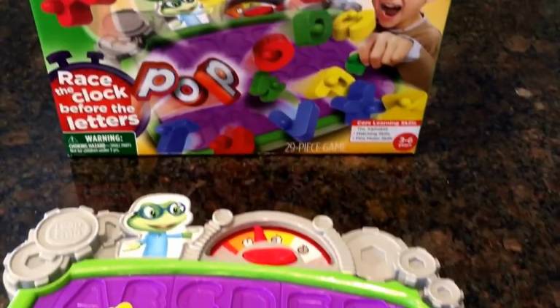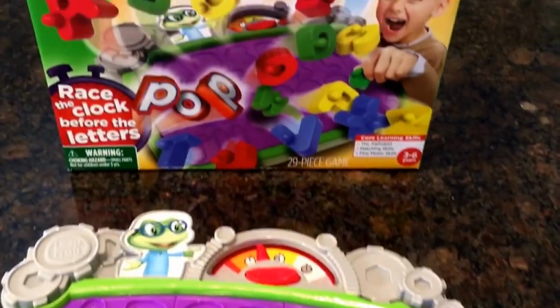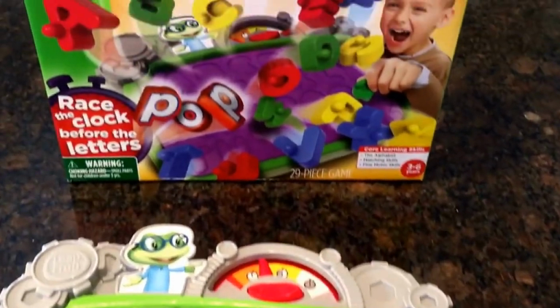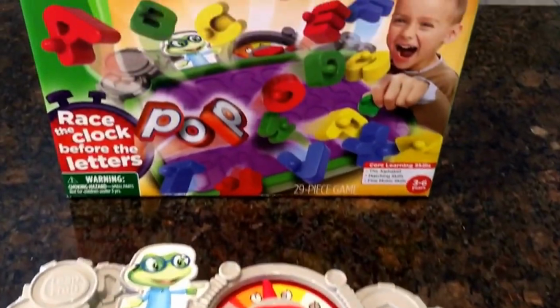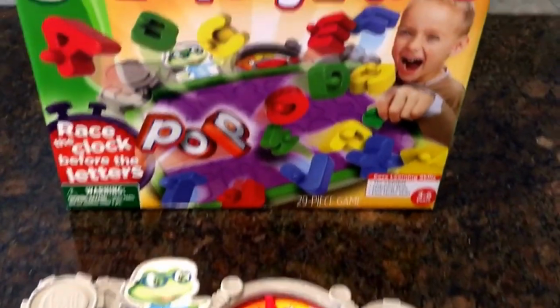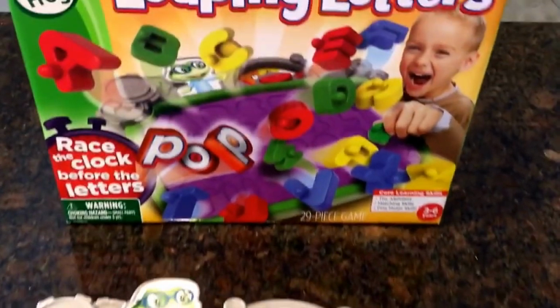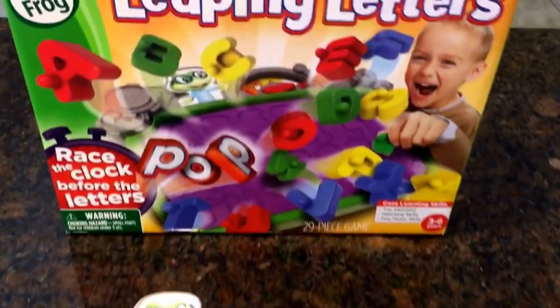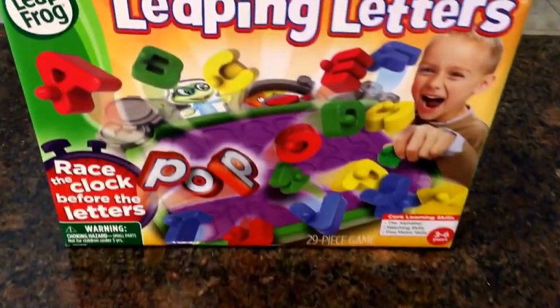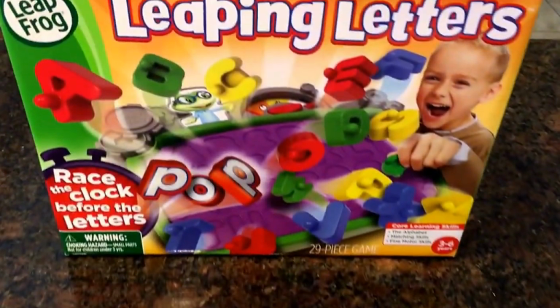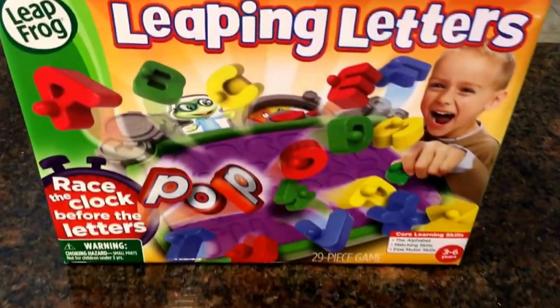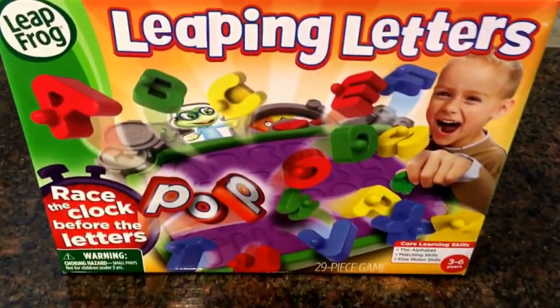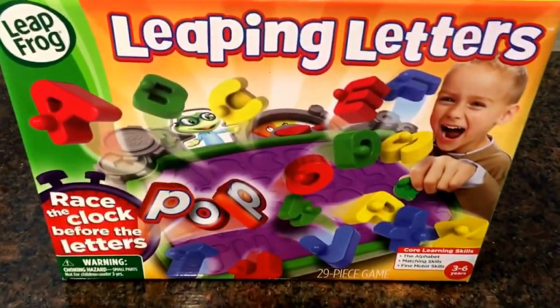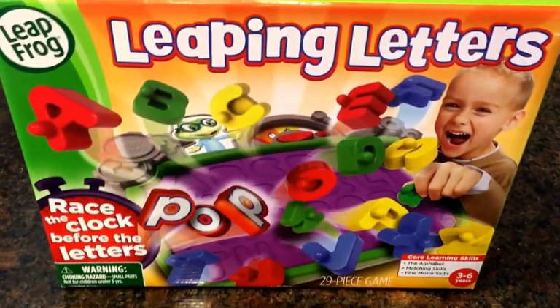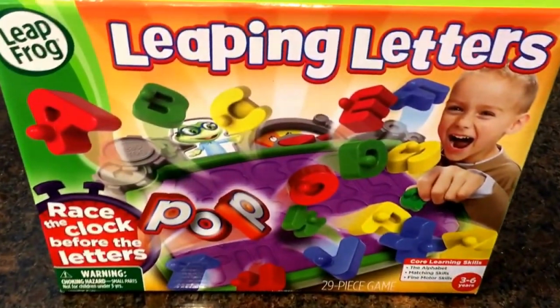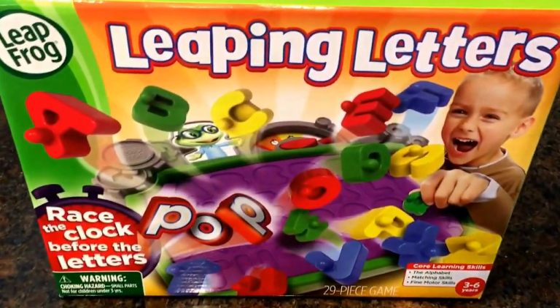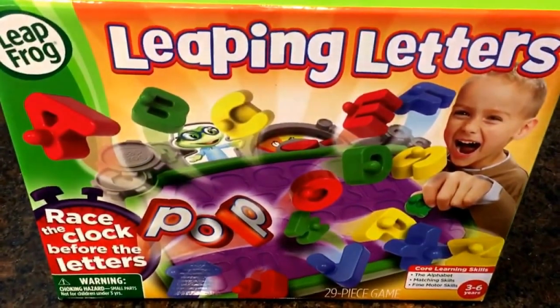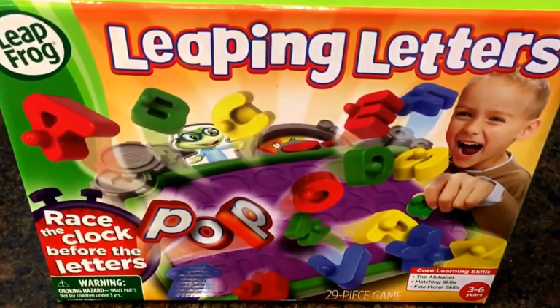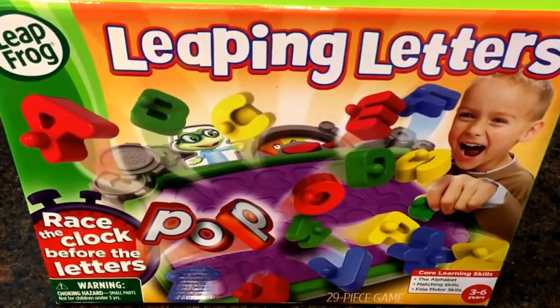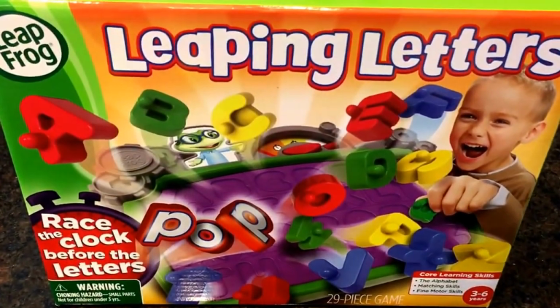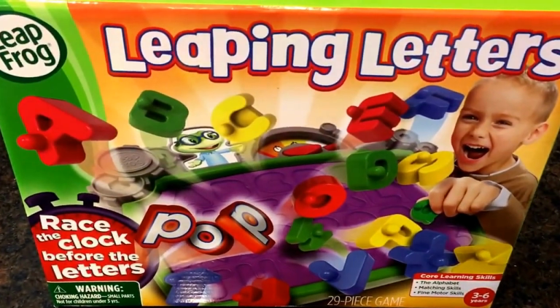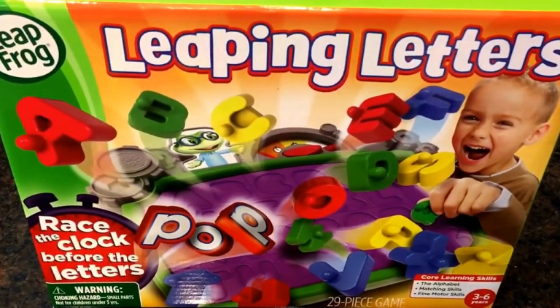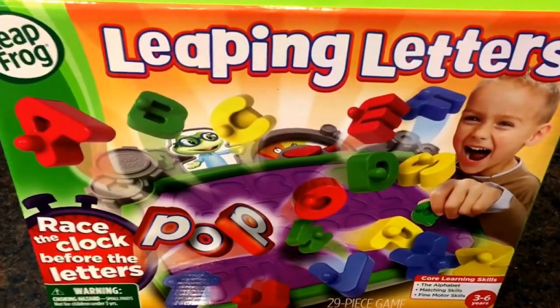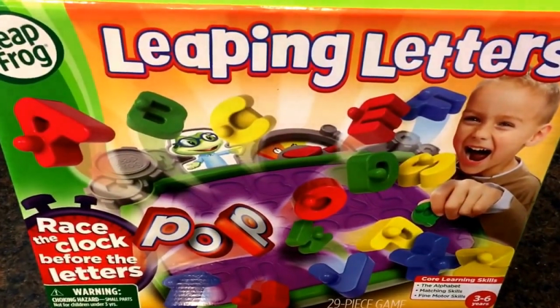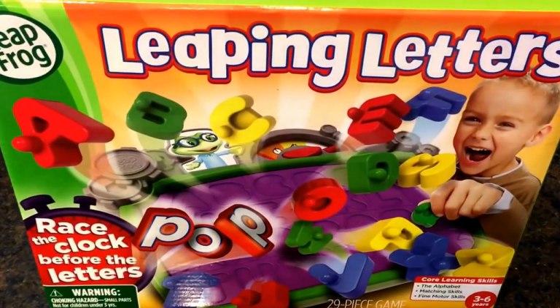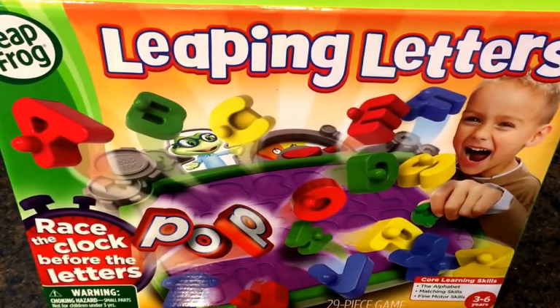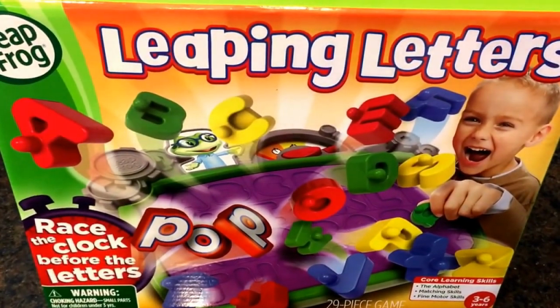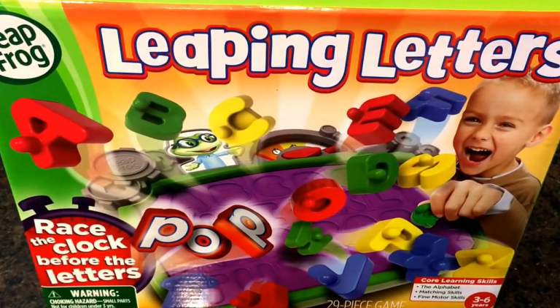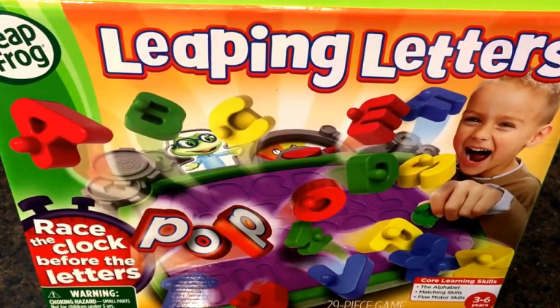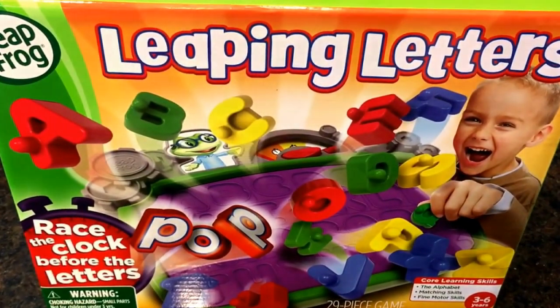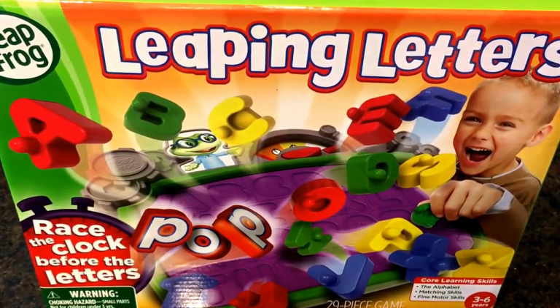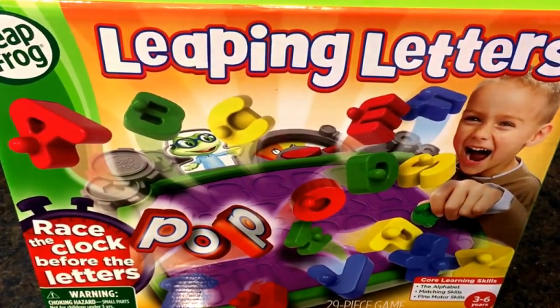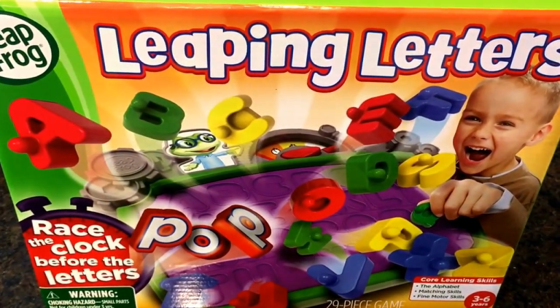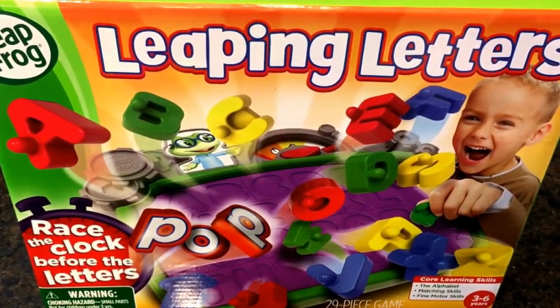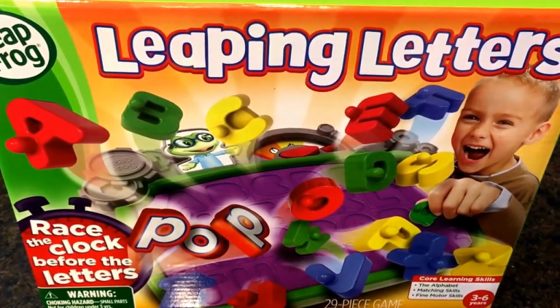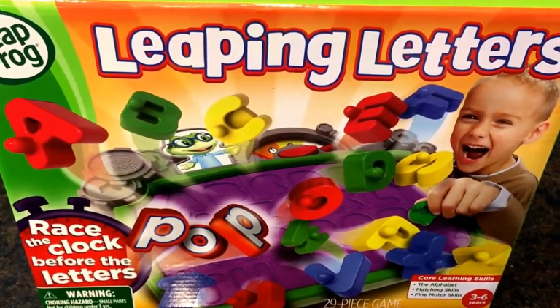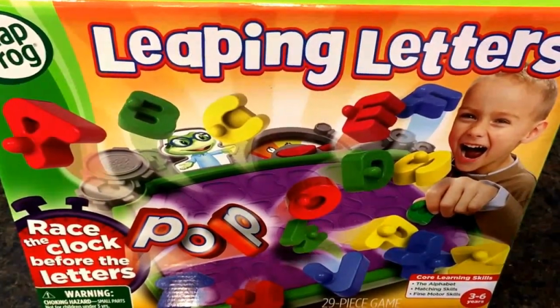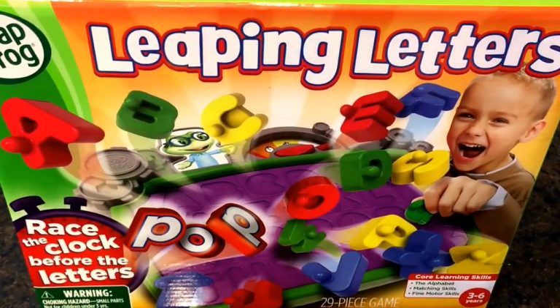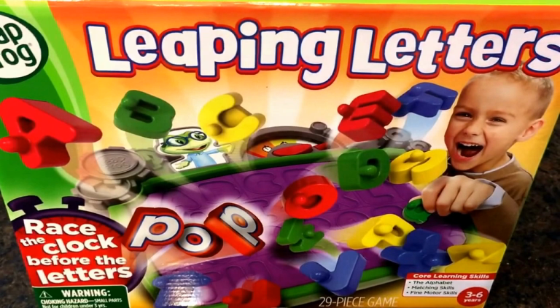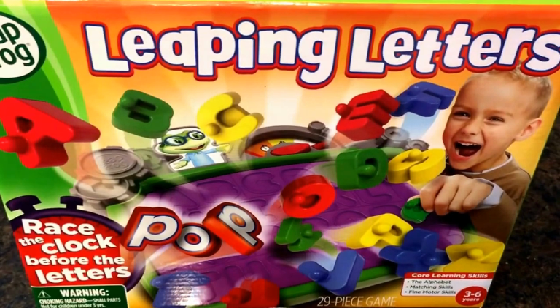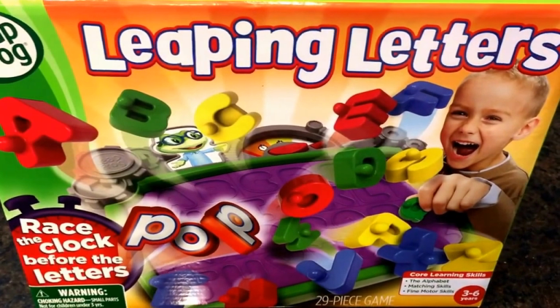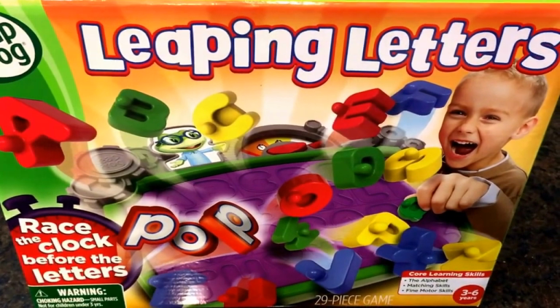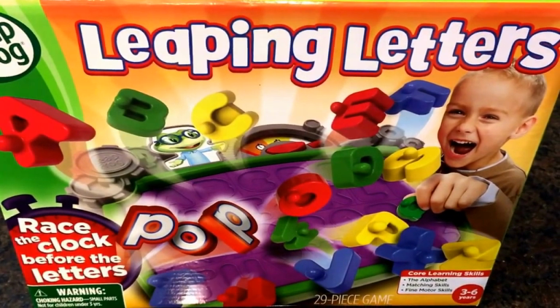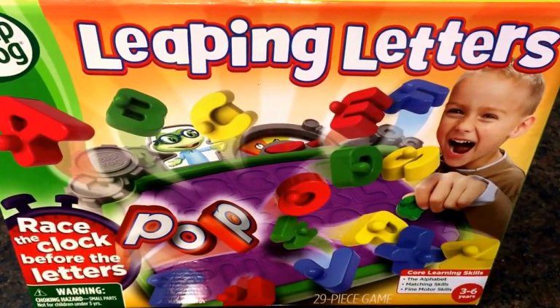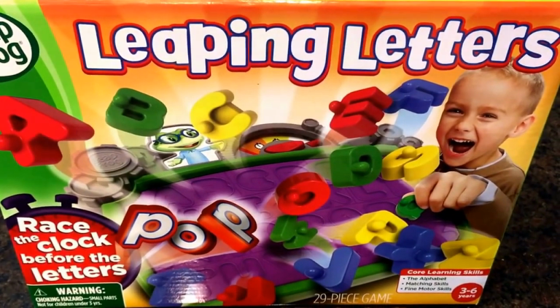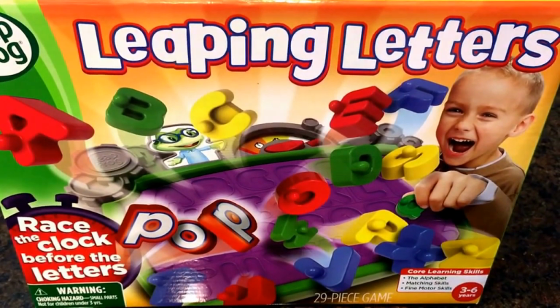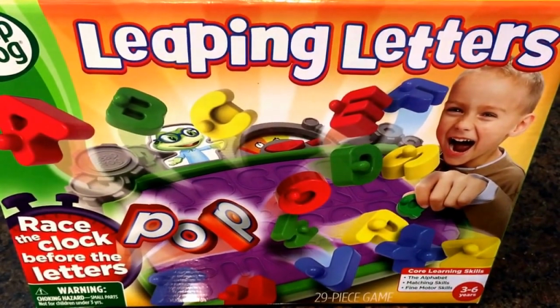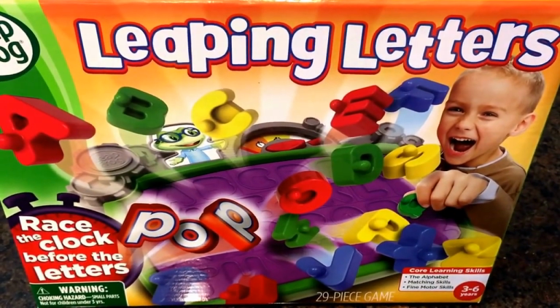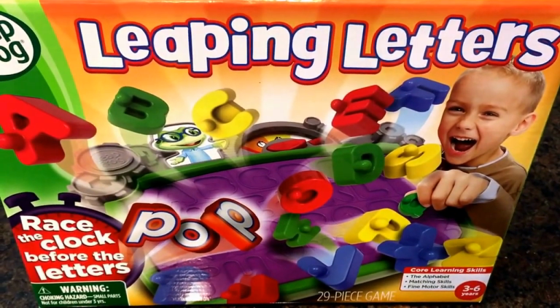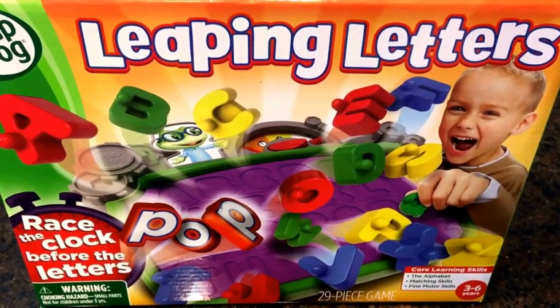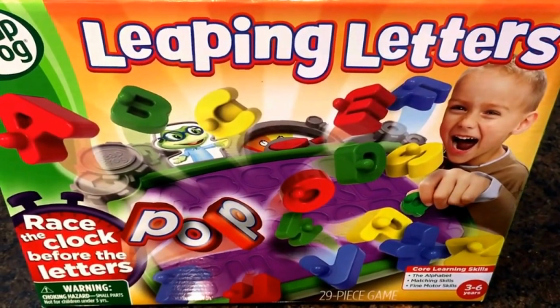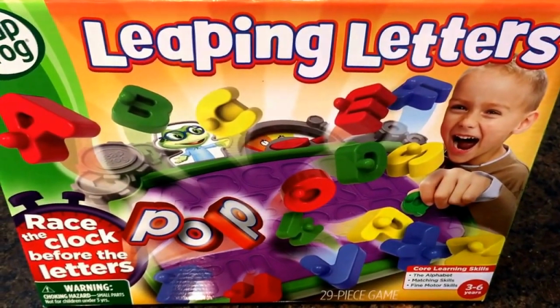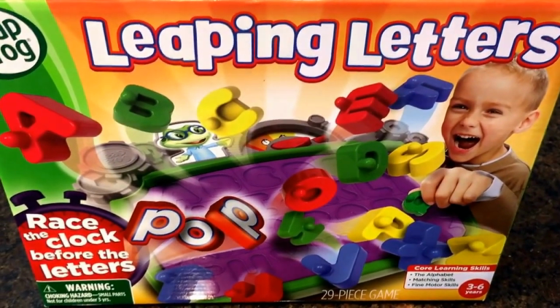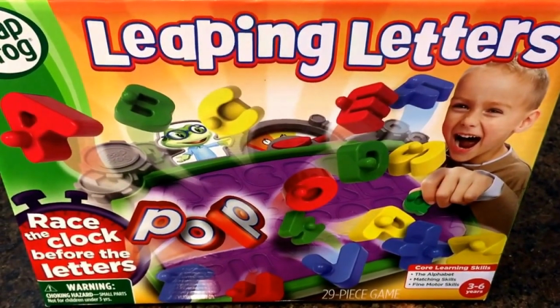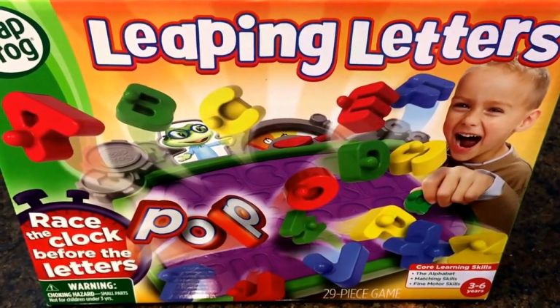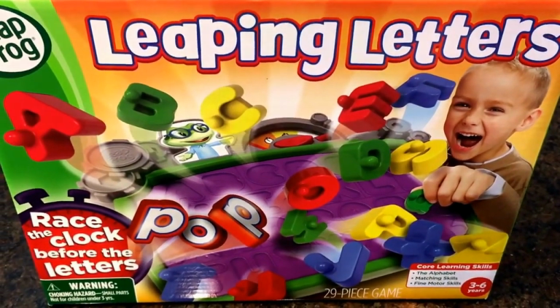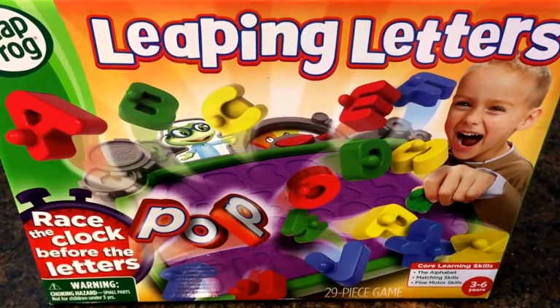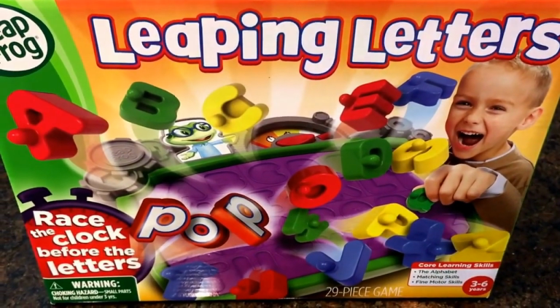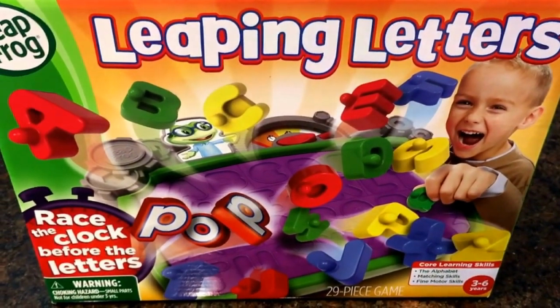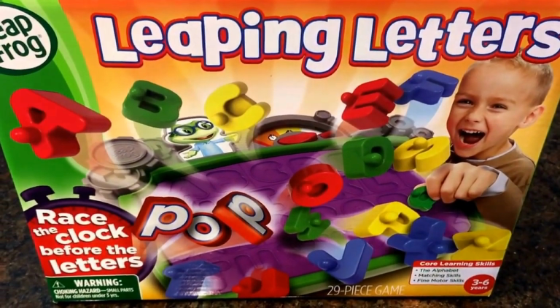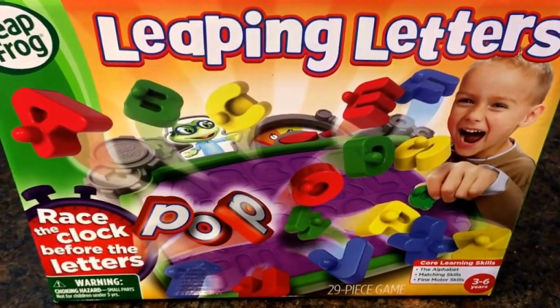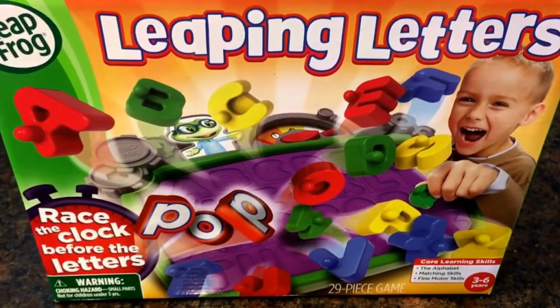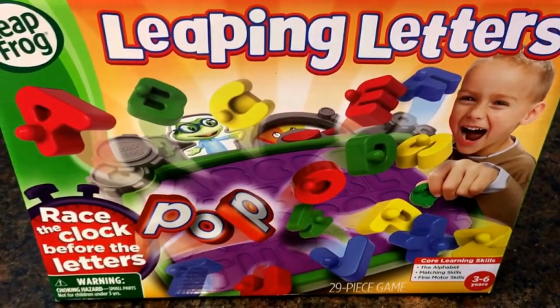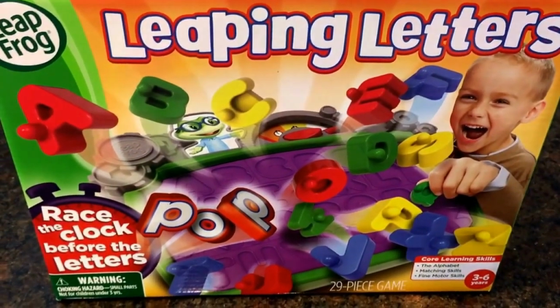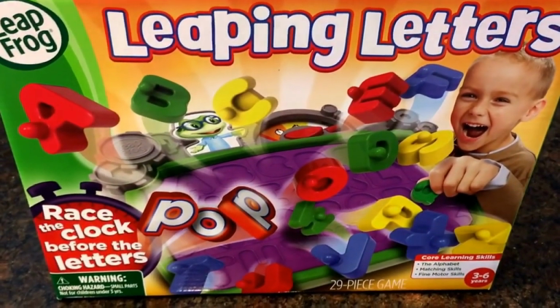Hey guys, welcome to TunaParents.com. Here's the latest and greatest Leapfrog learning toy for 2016. It's called Leaping Letters.